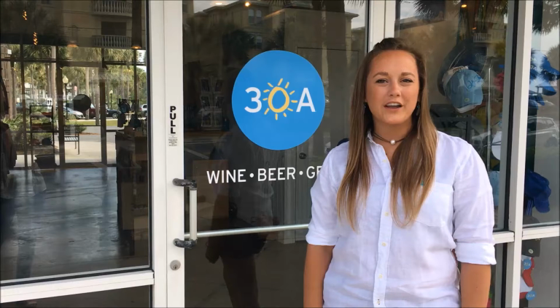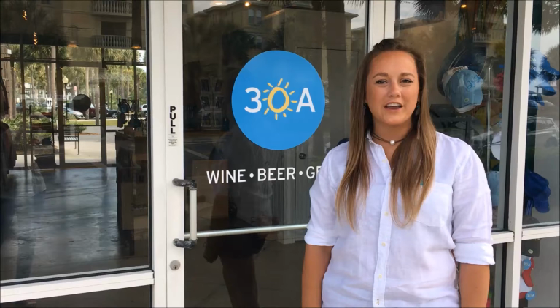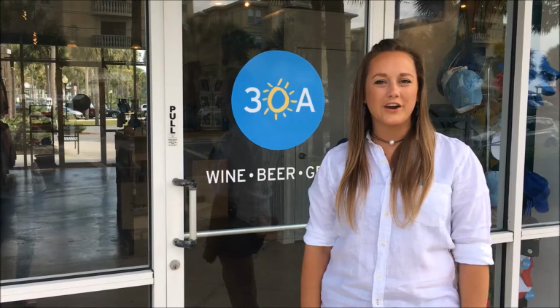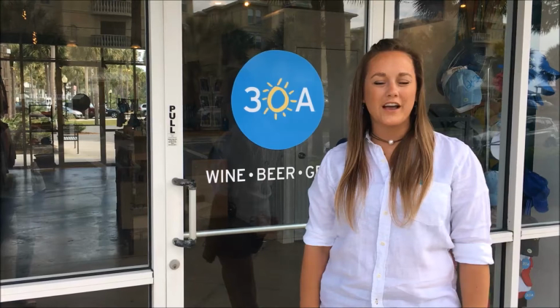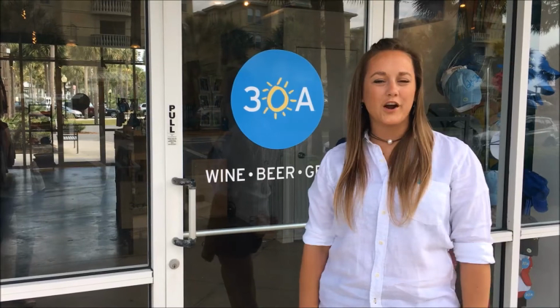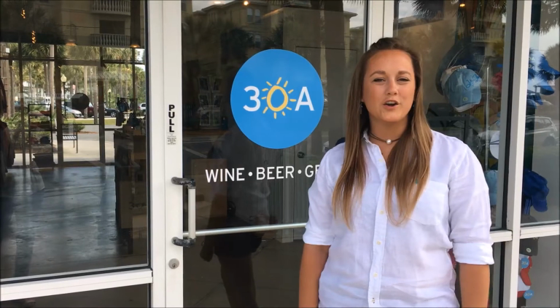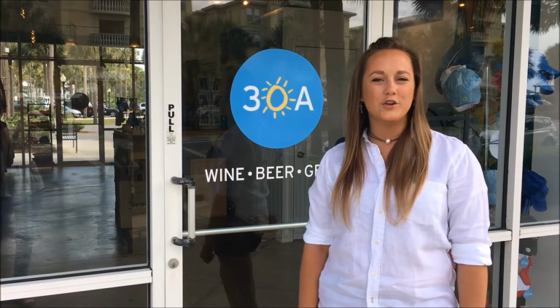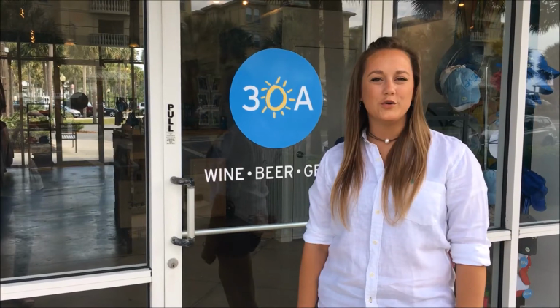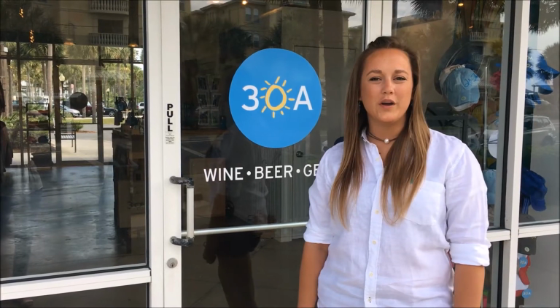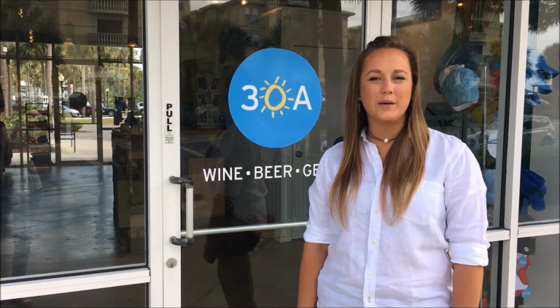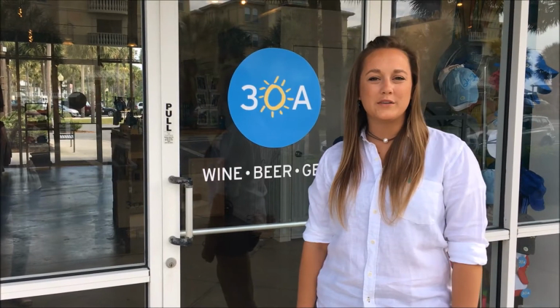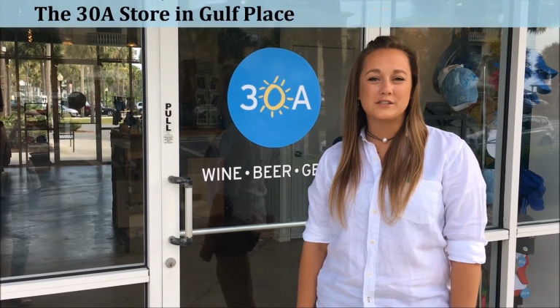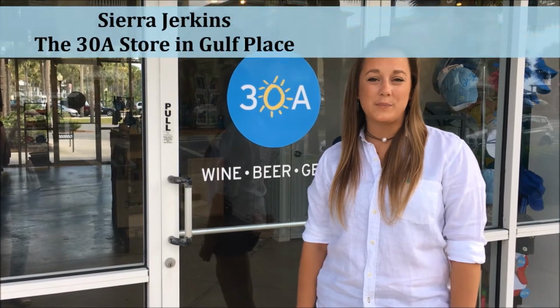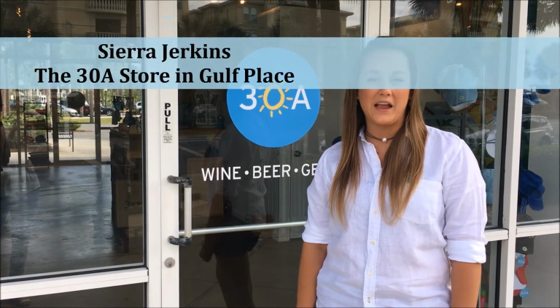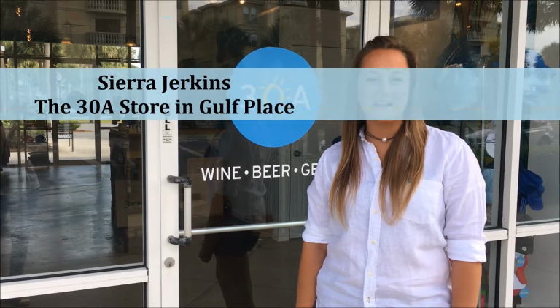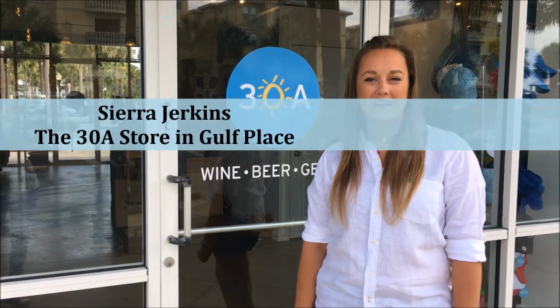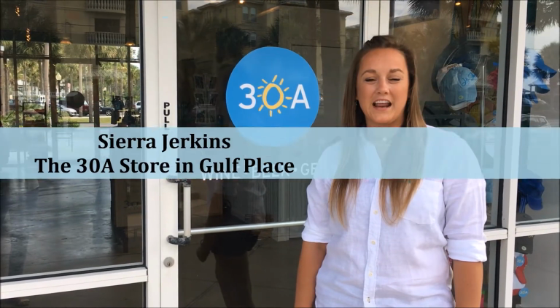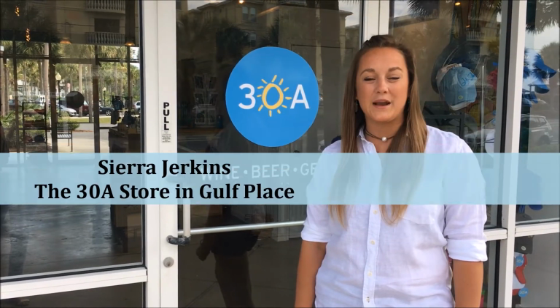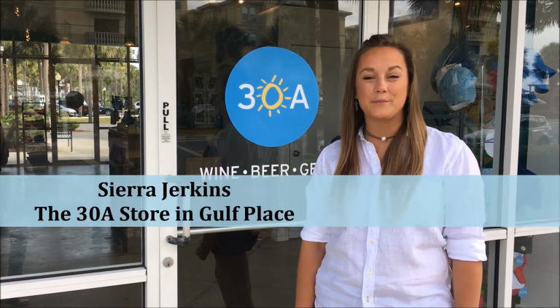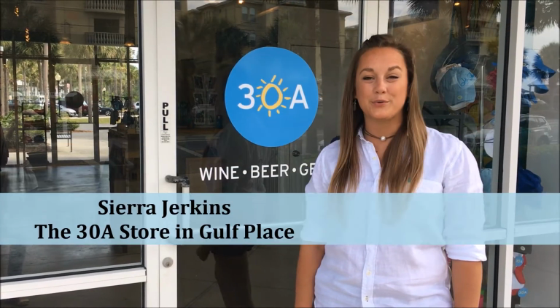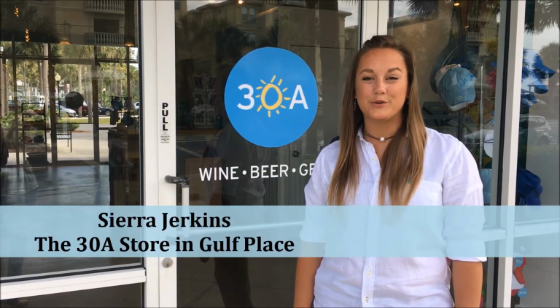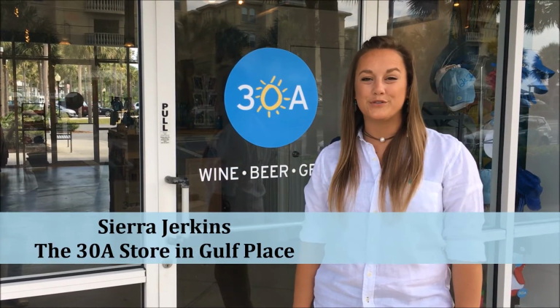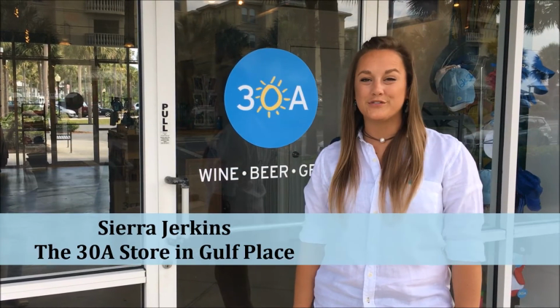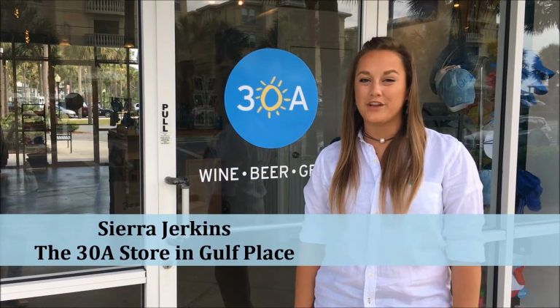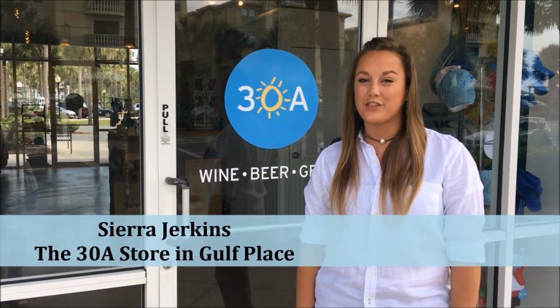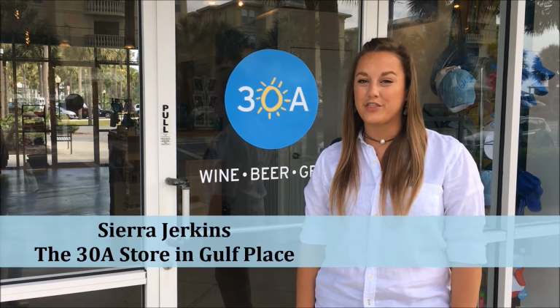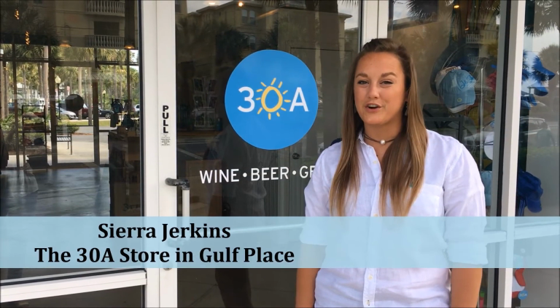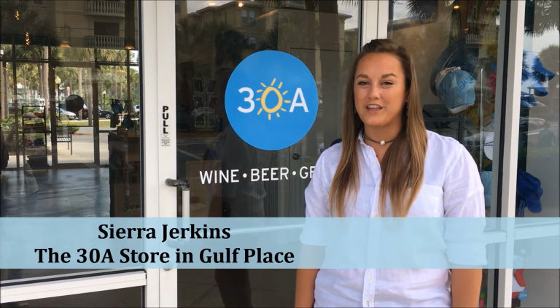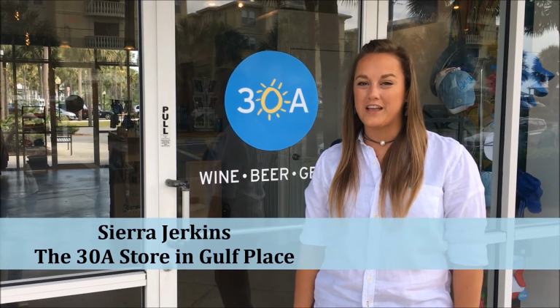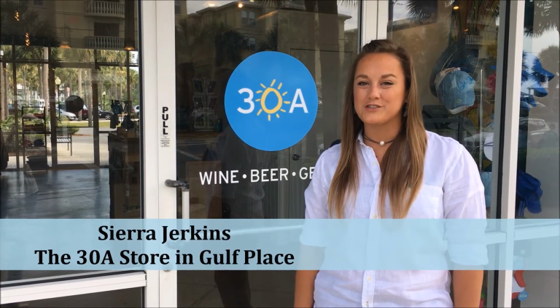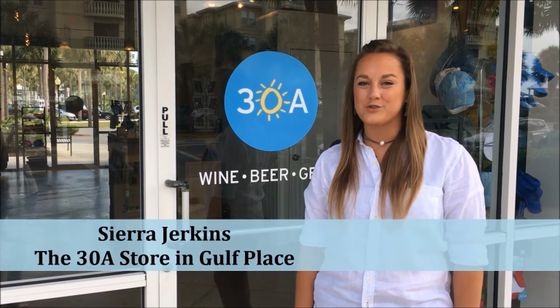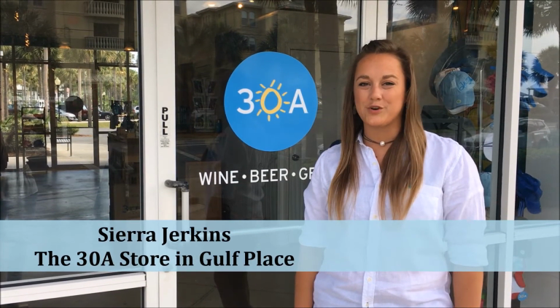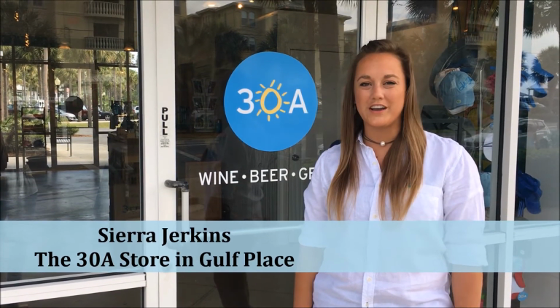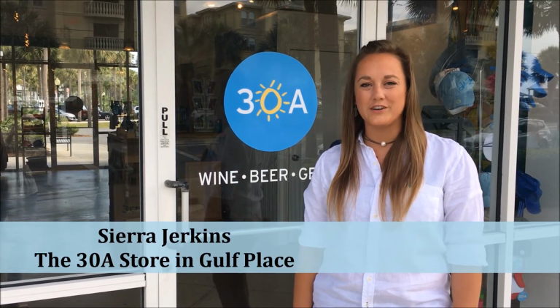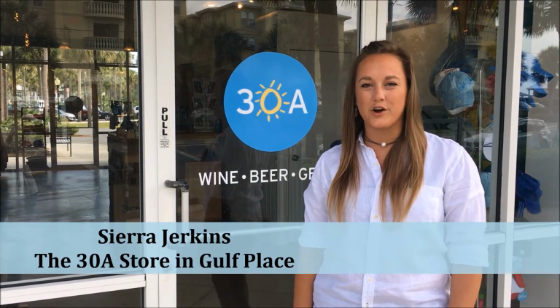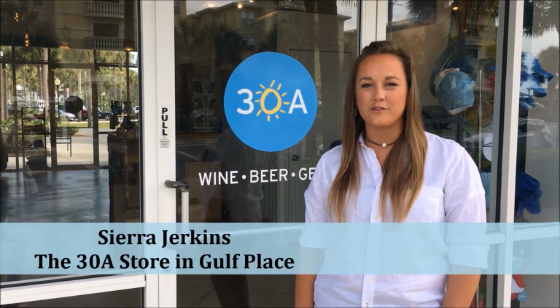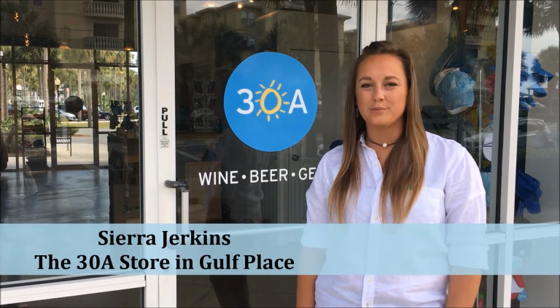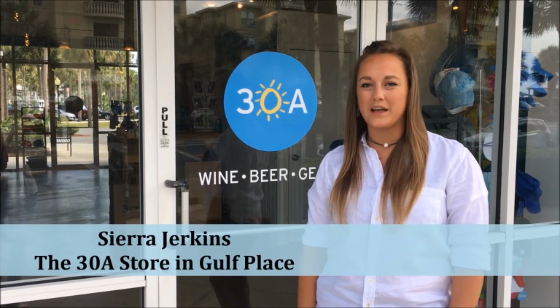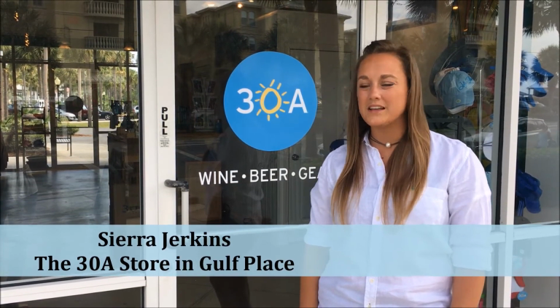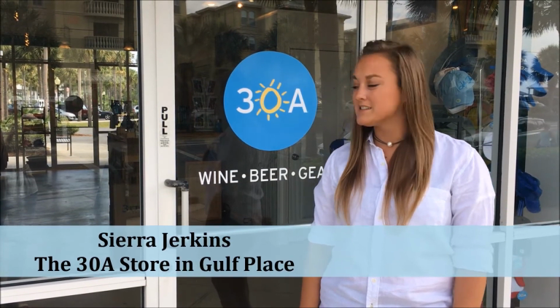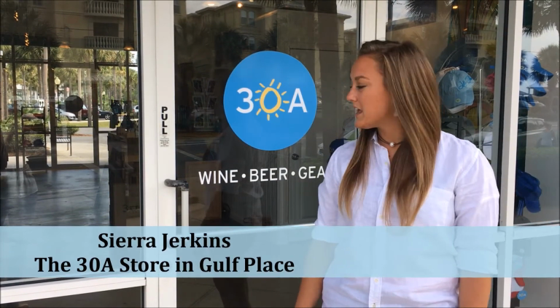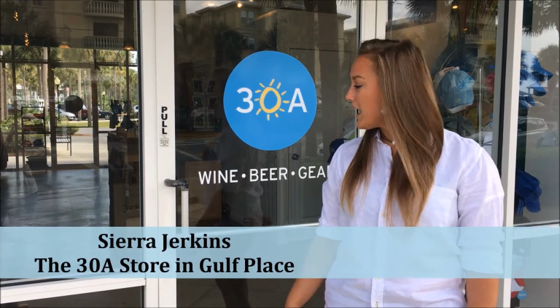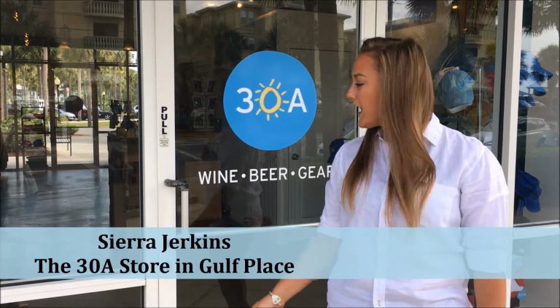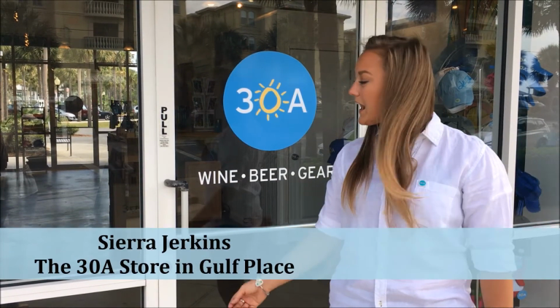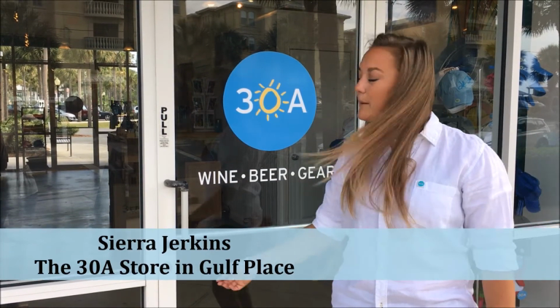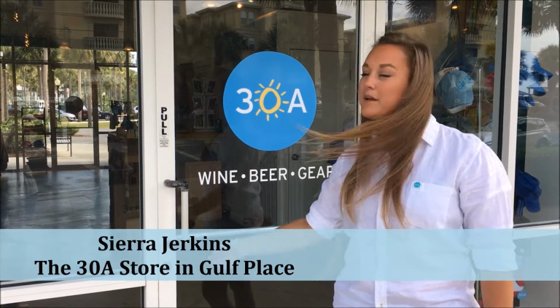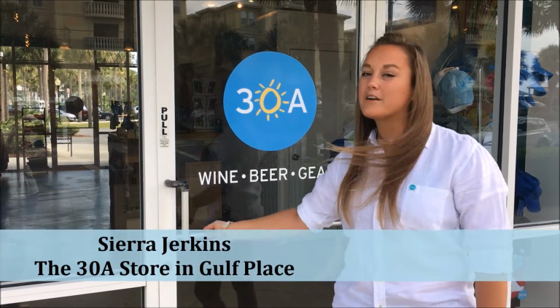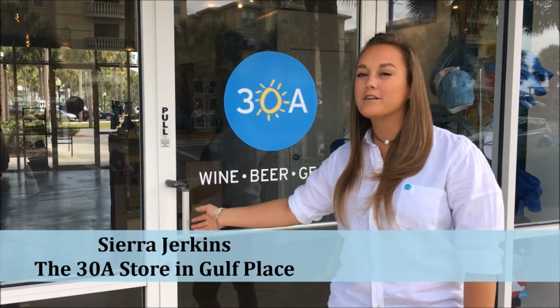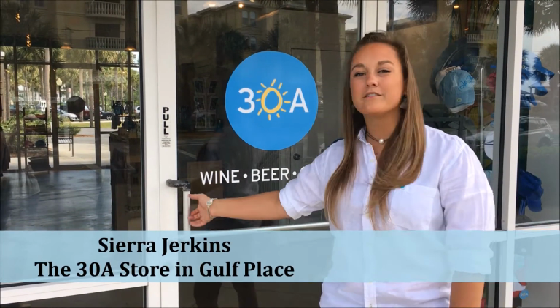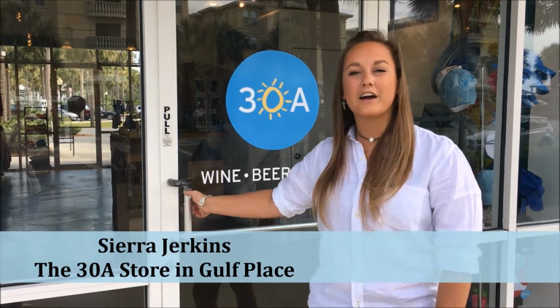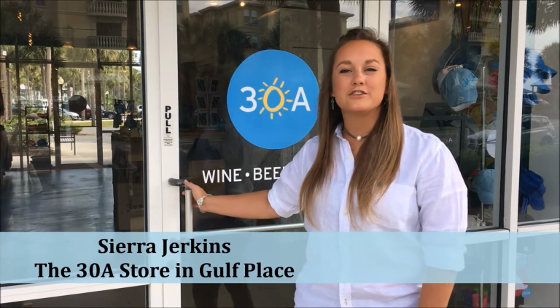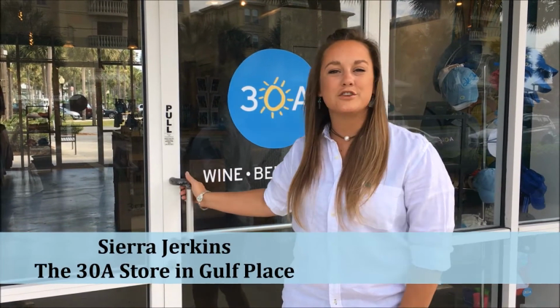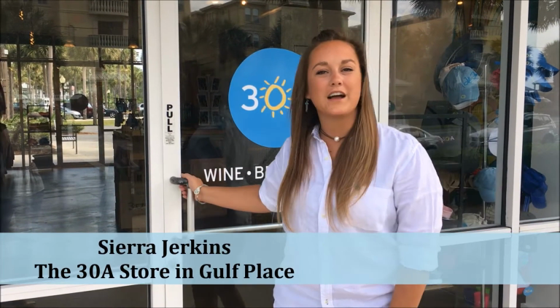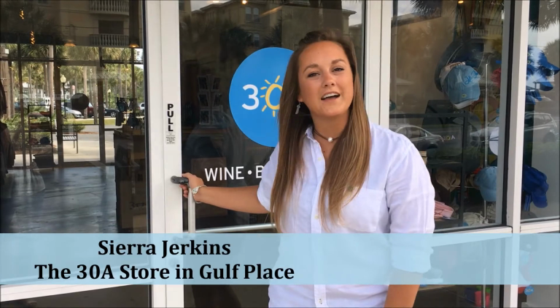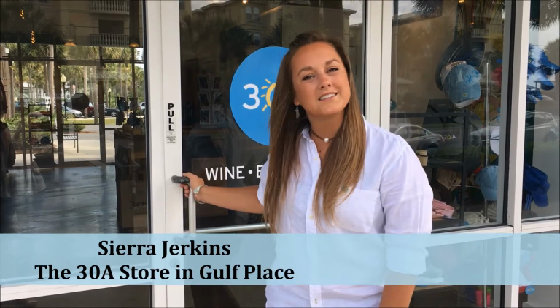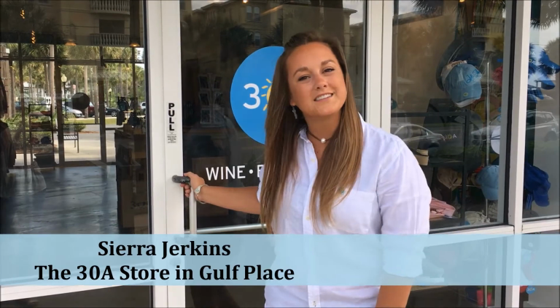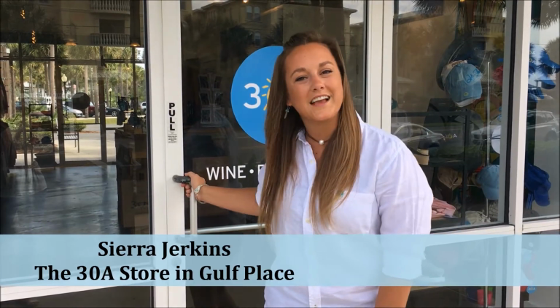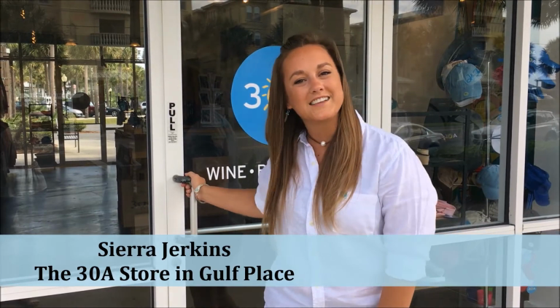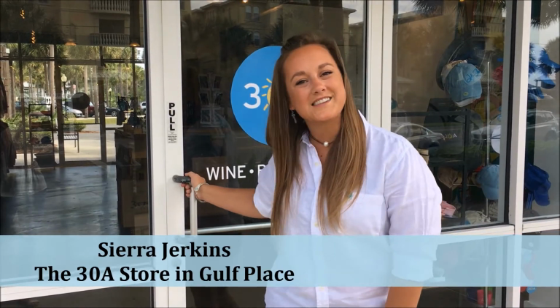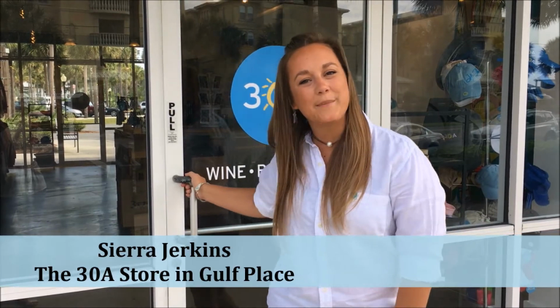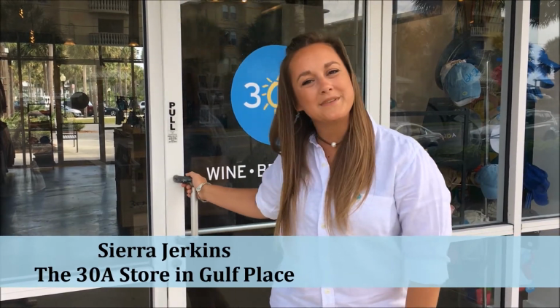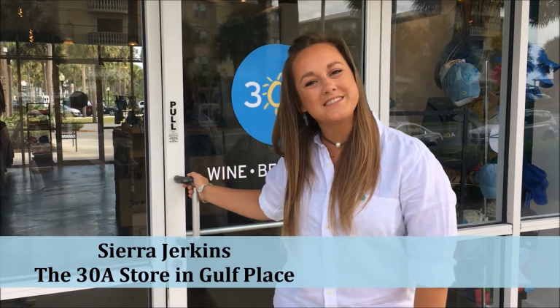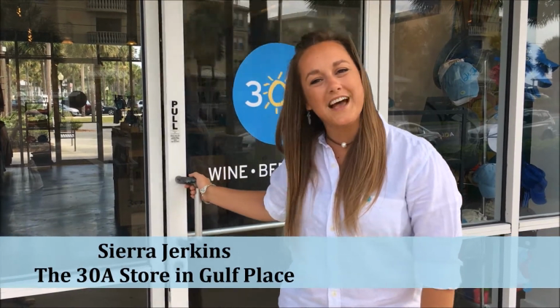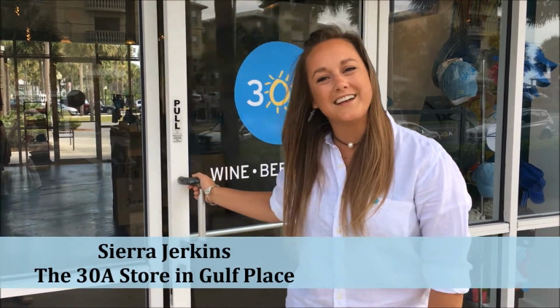We are here at our new, expanded, and improved 30A store in Gulf Place, and I'm here to invite you guys to take a step inside.